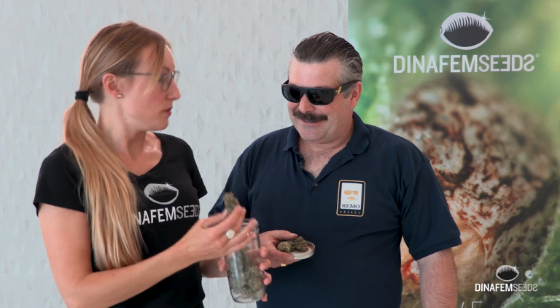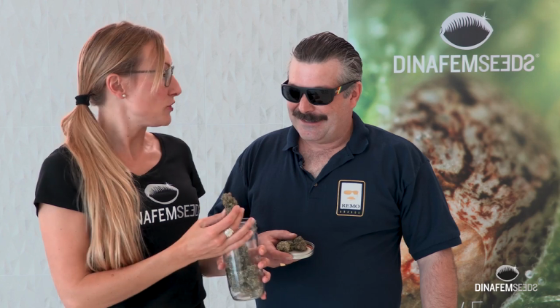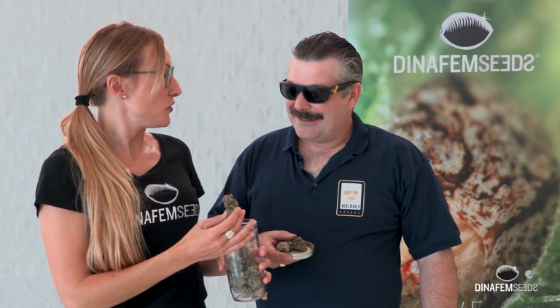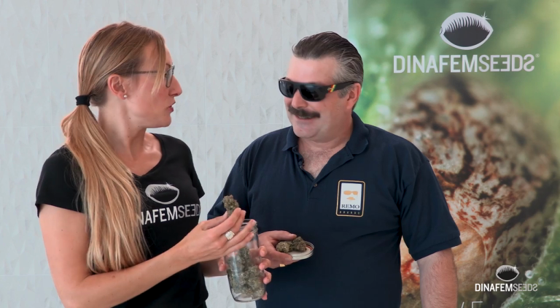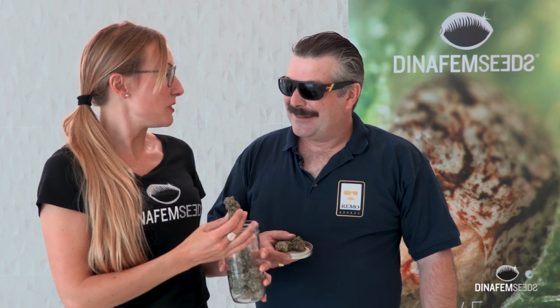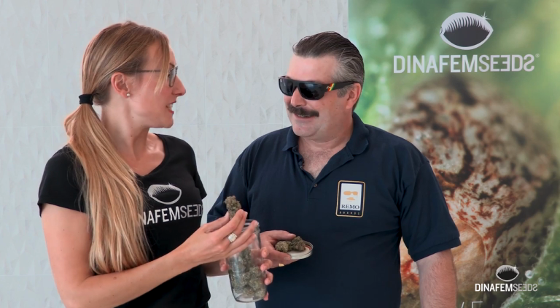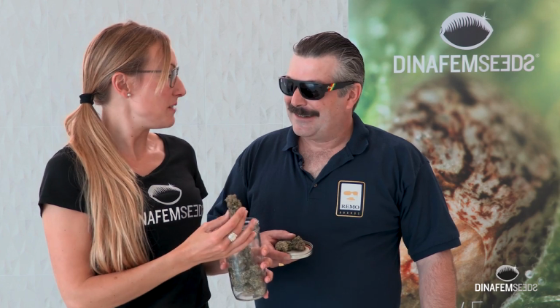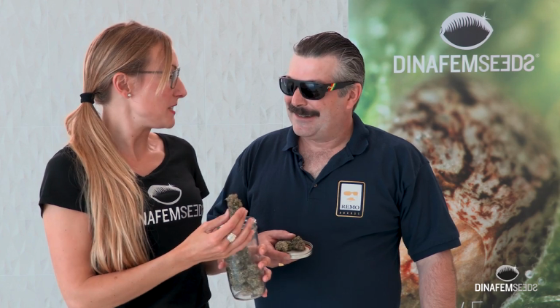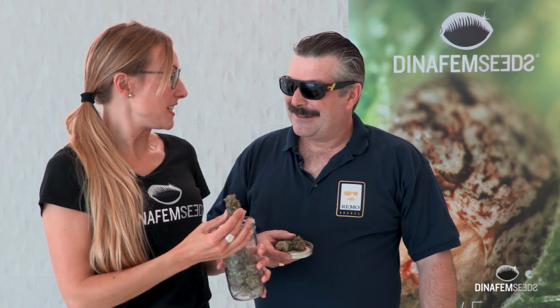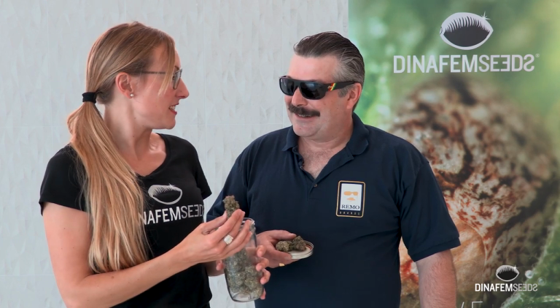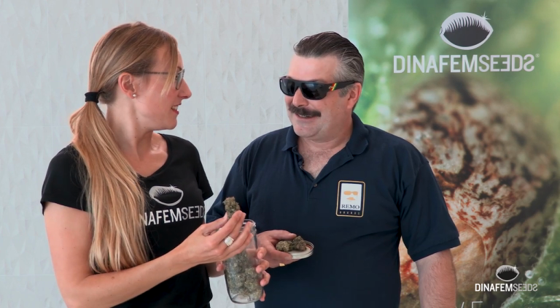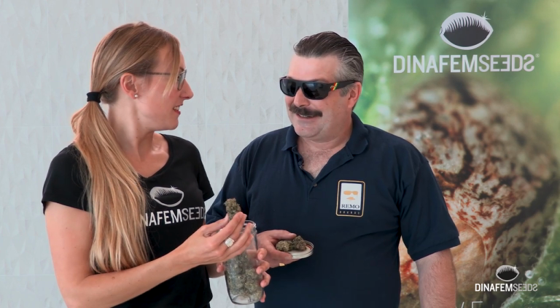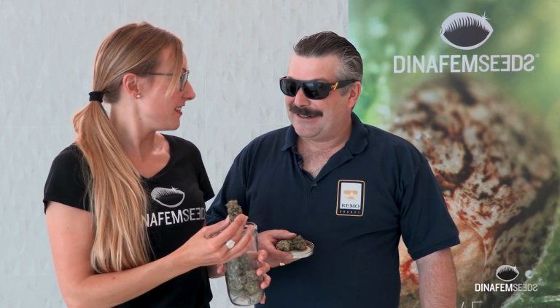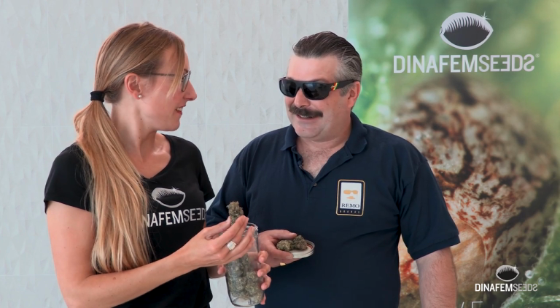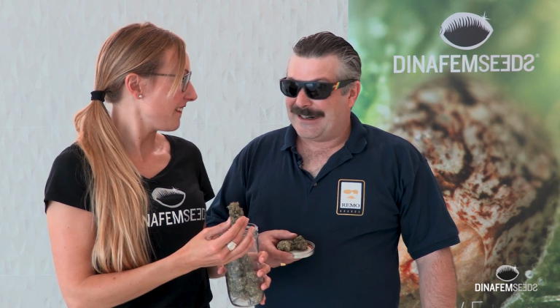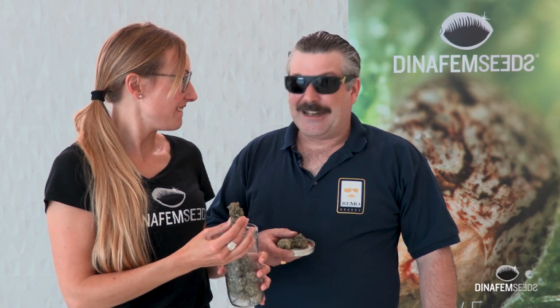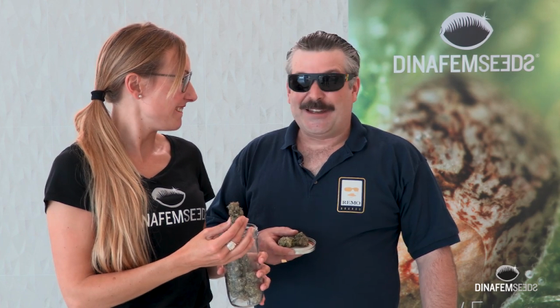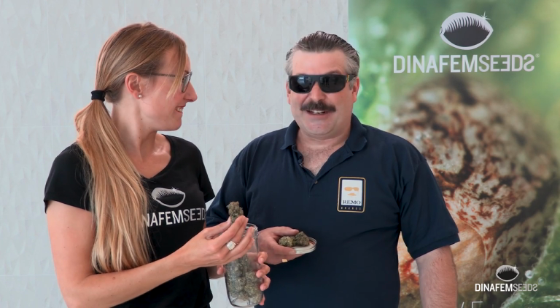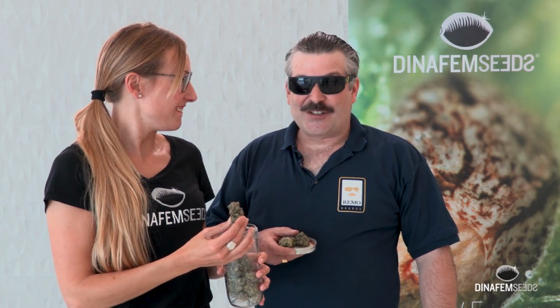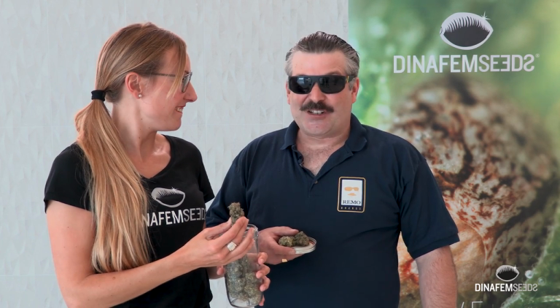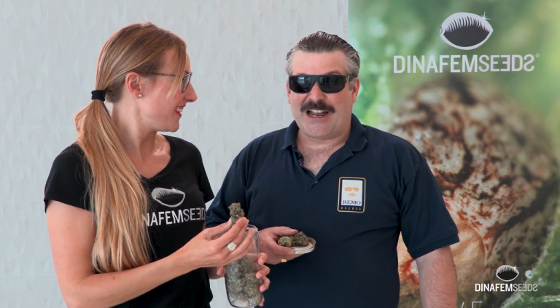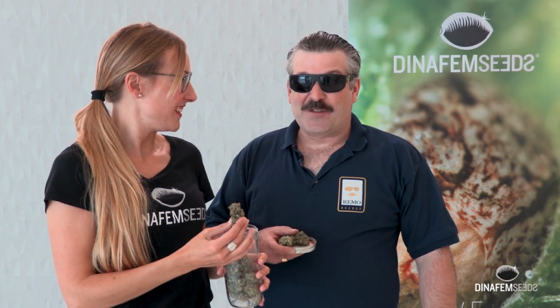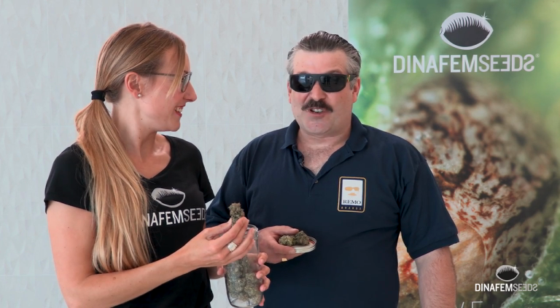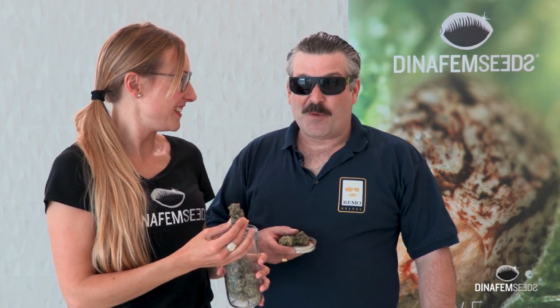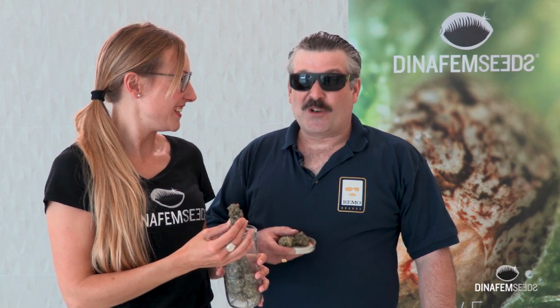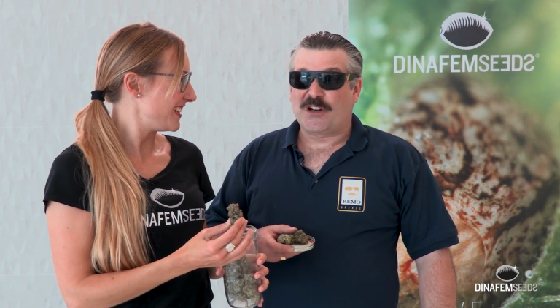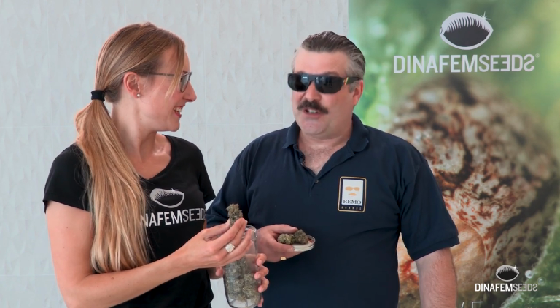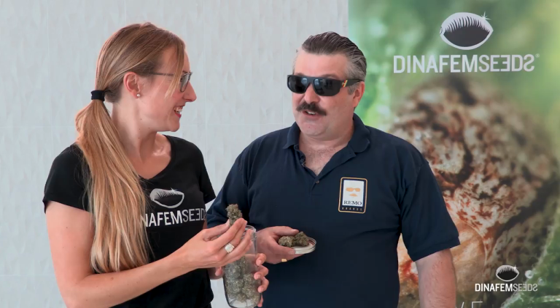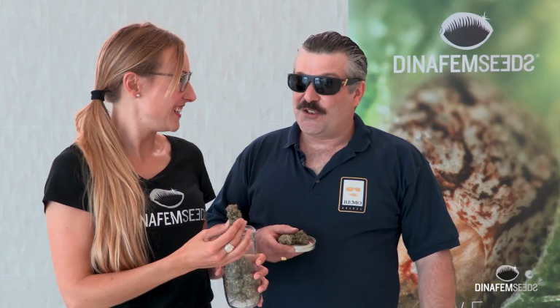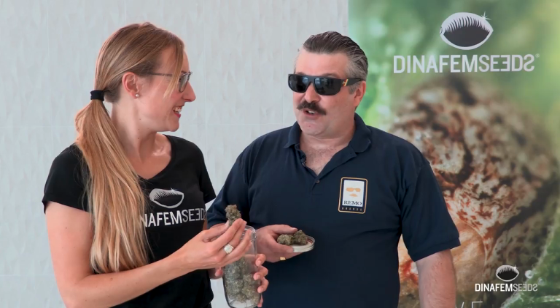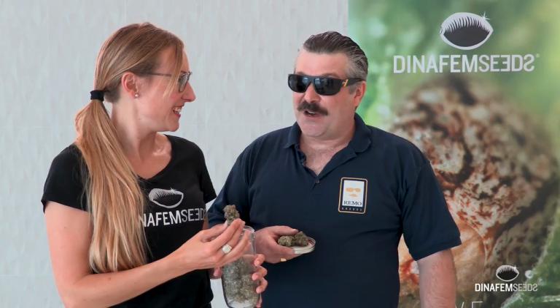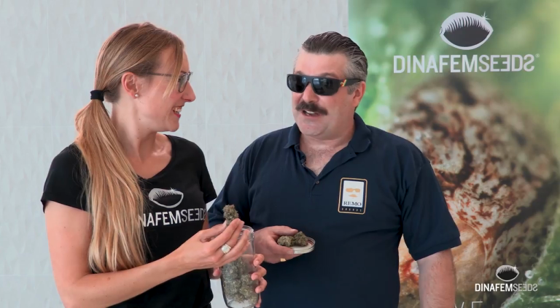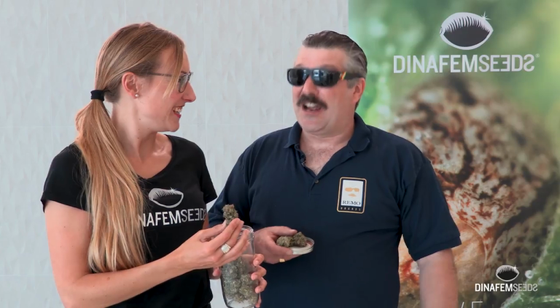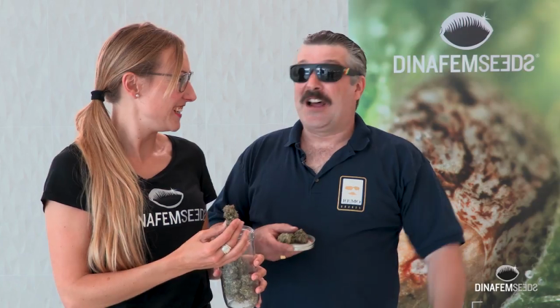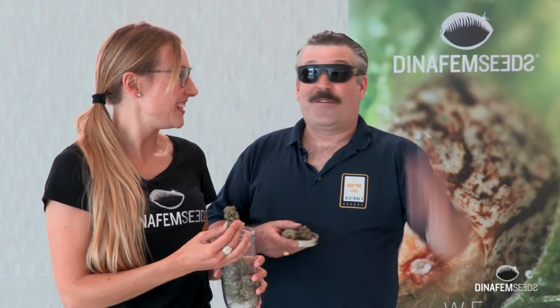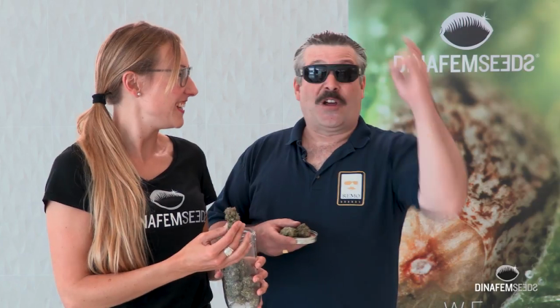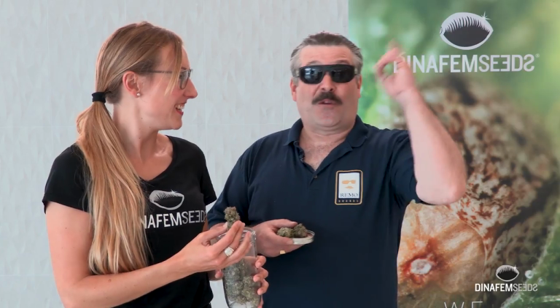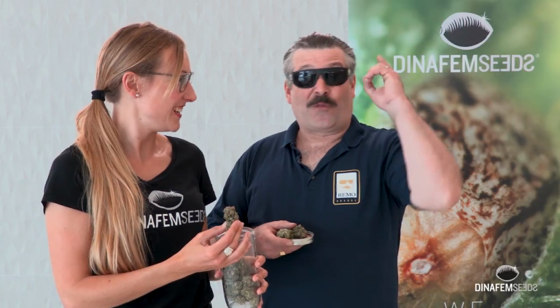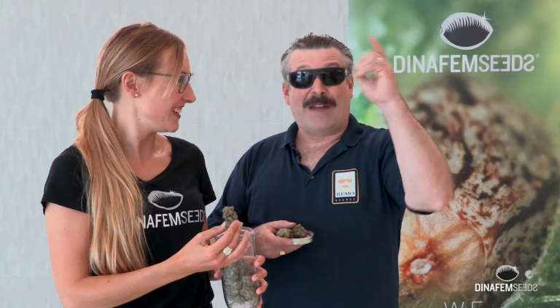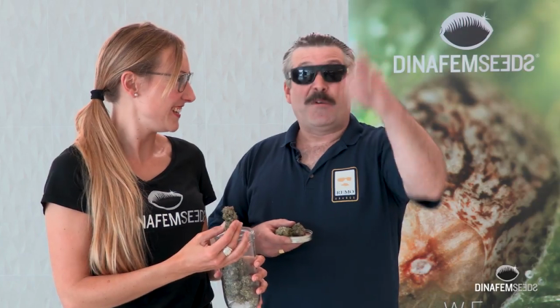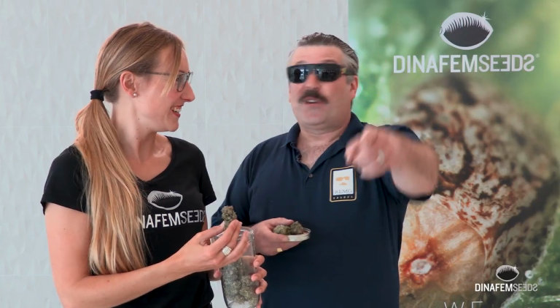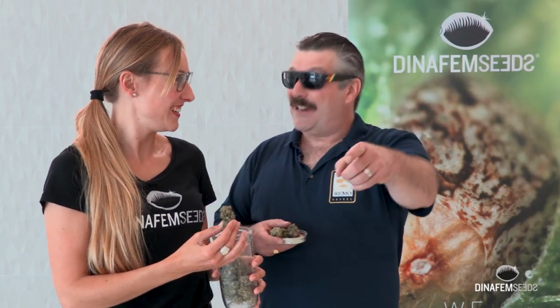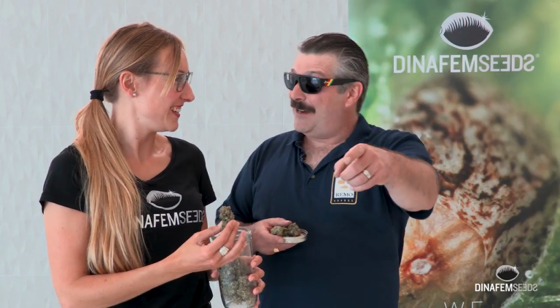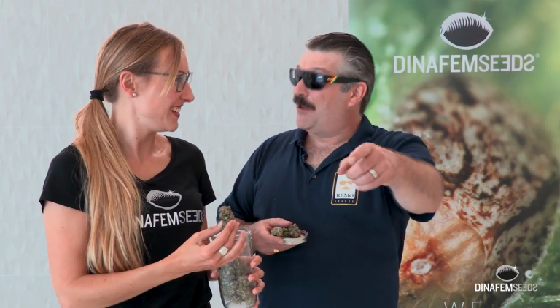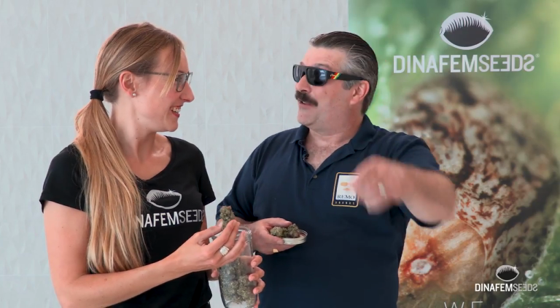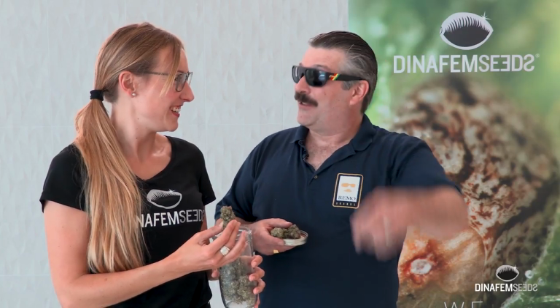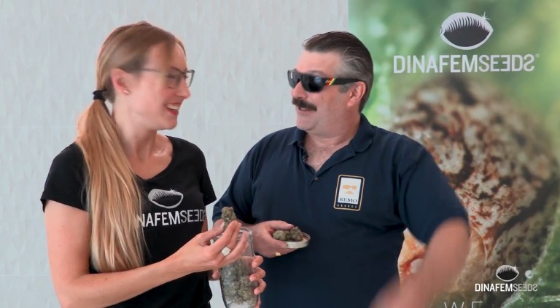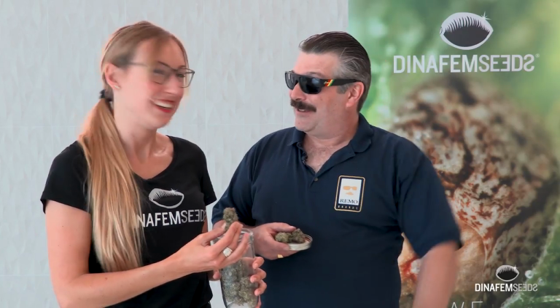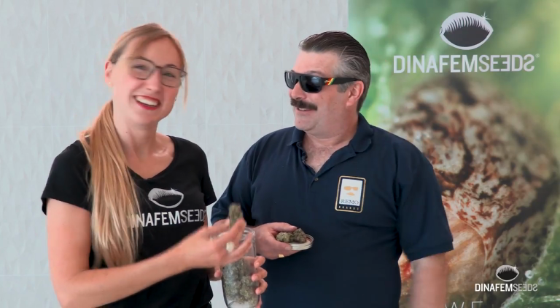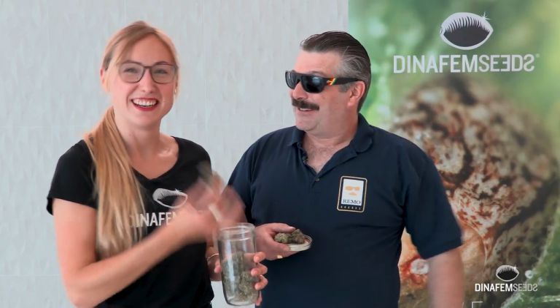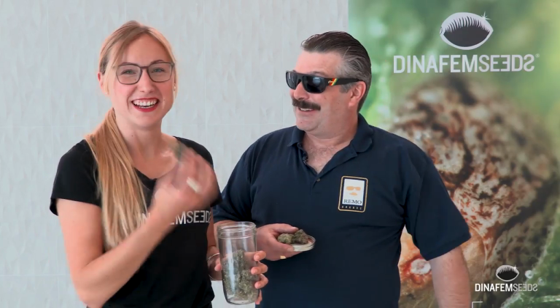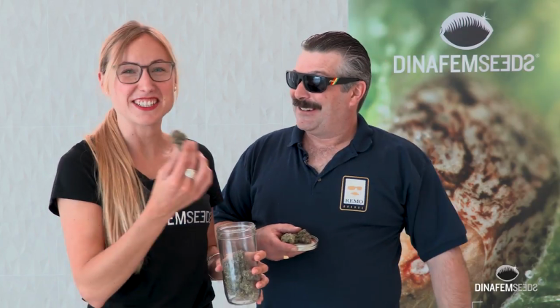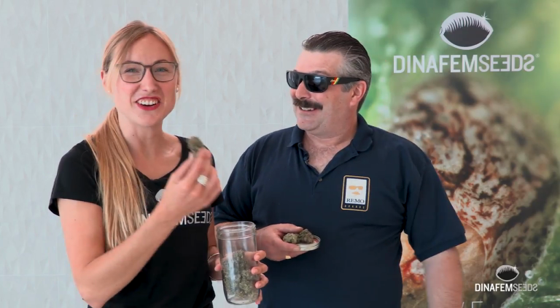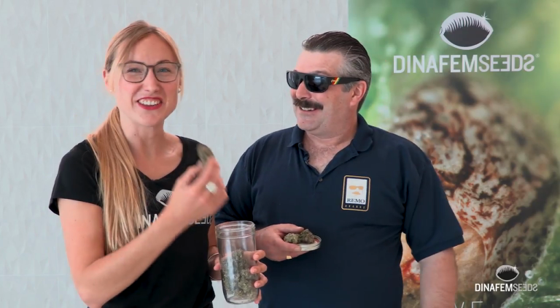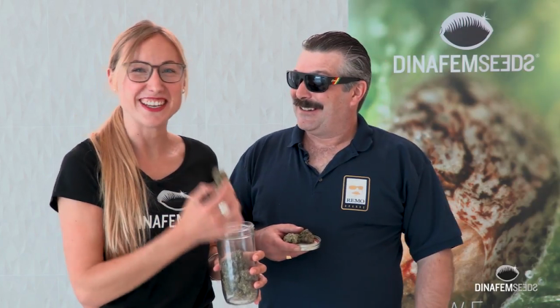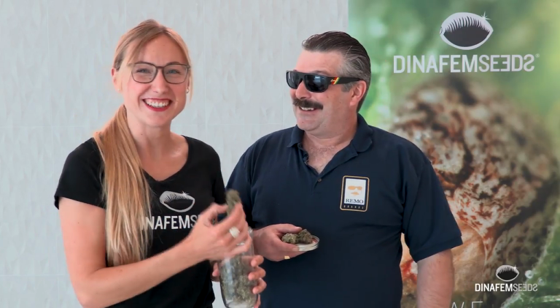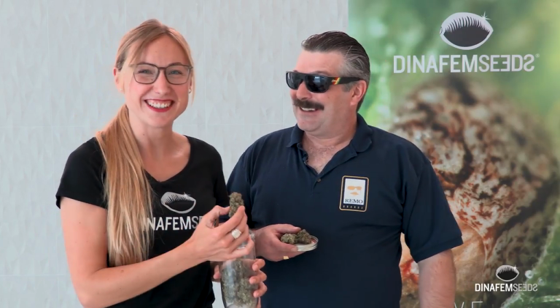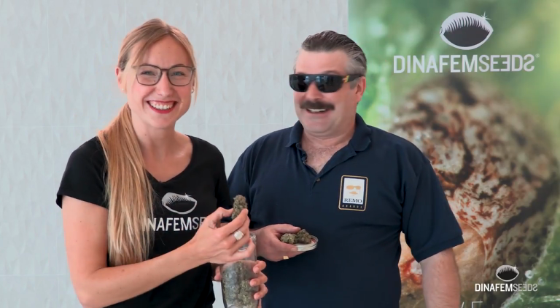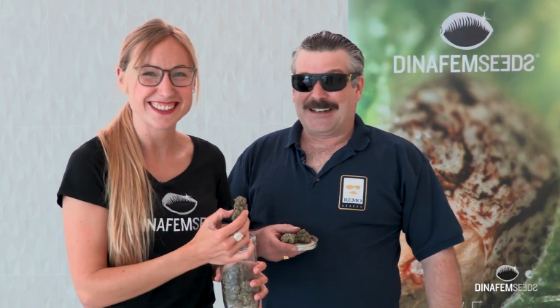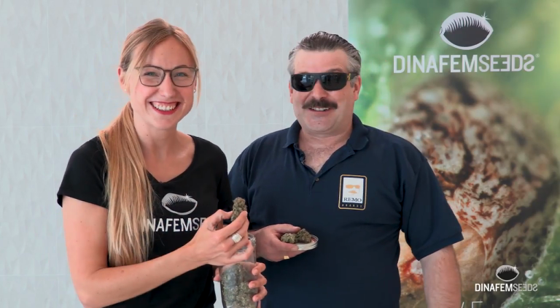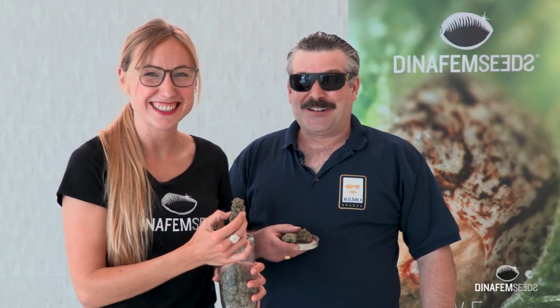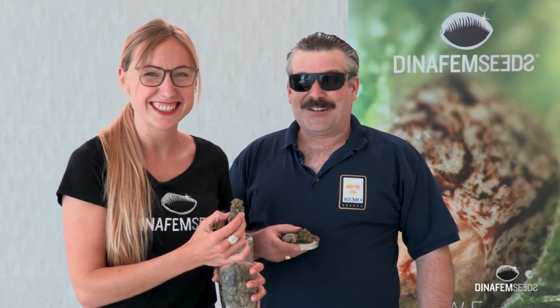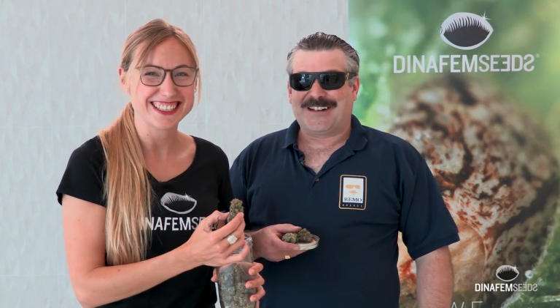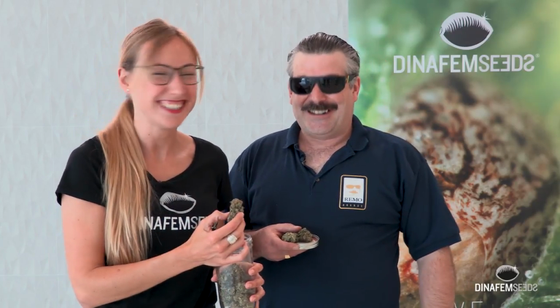Rimo, do you know what time it is? I think it's time to smoke a huge joint of the Rimo Chemo. Let's go then. Let's do it.